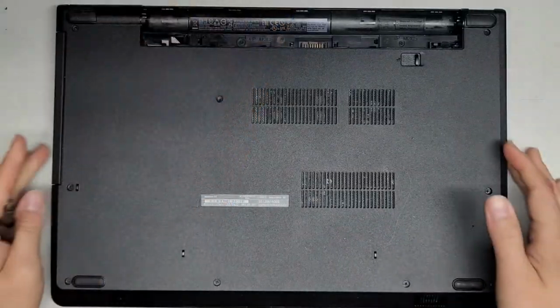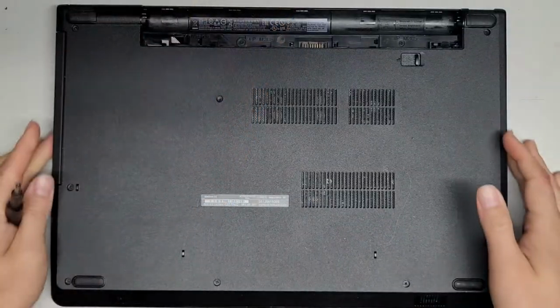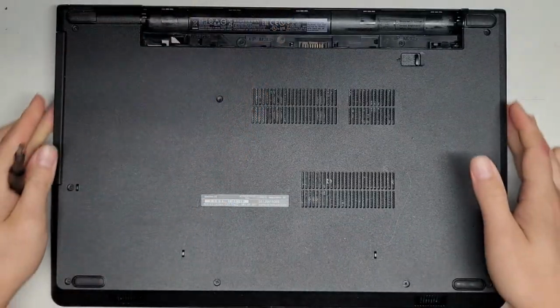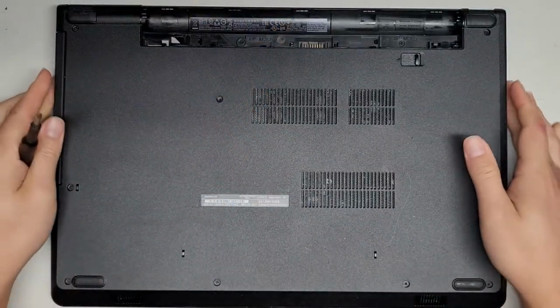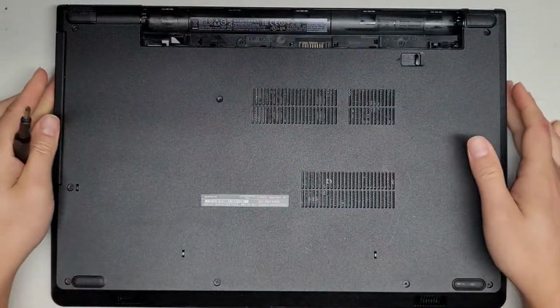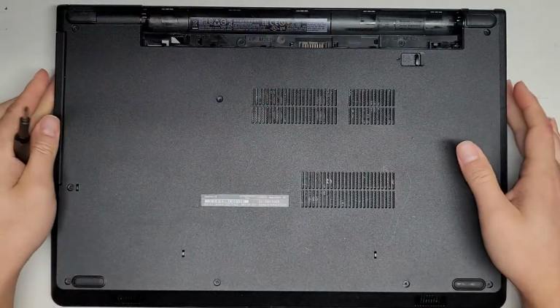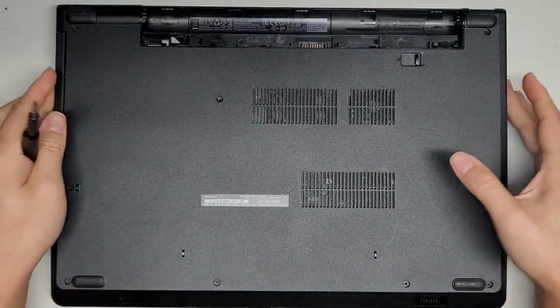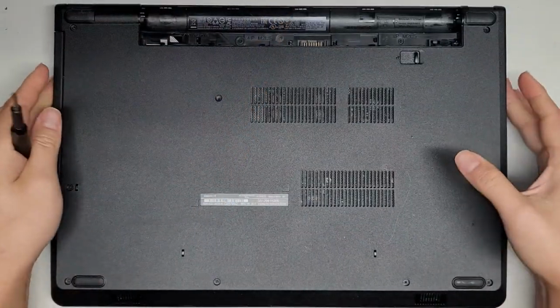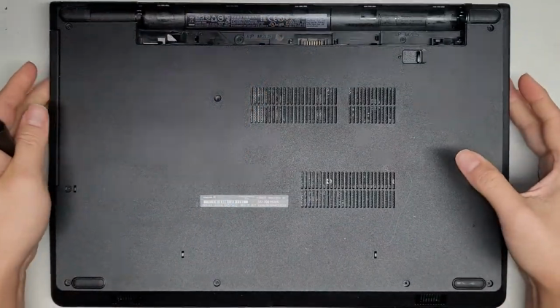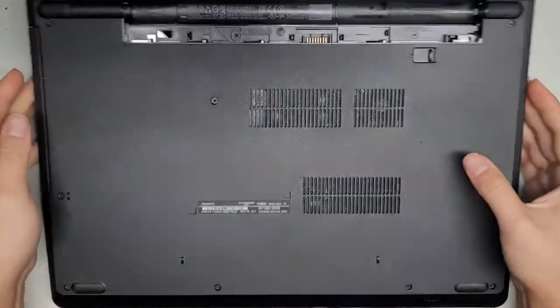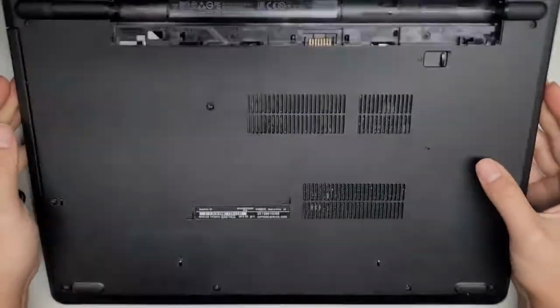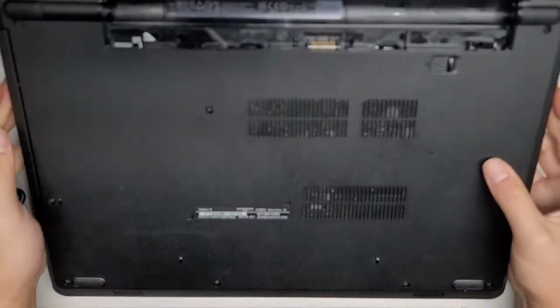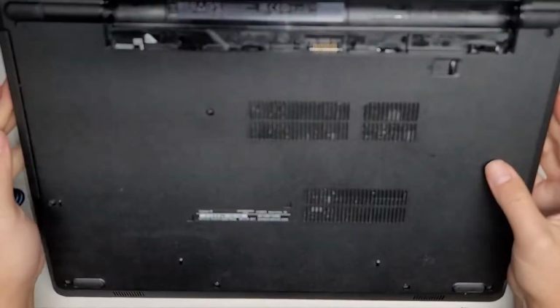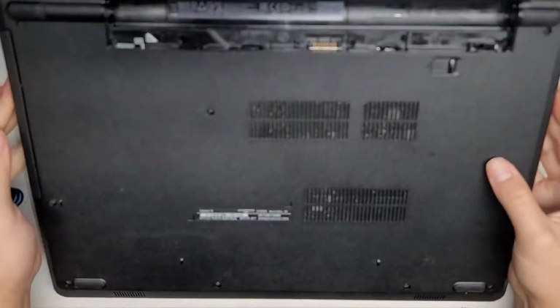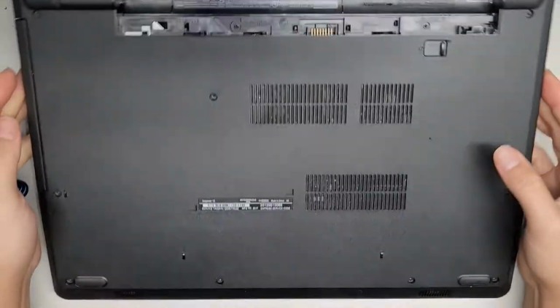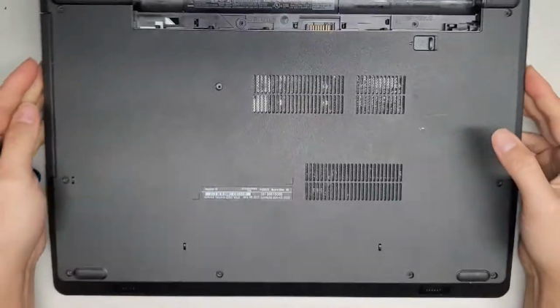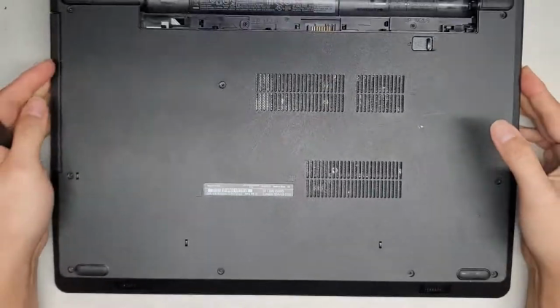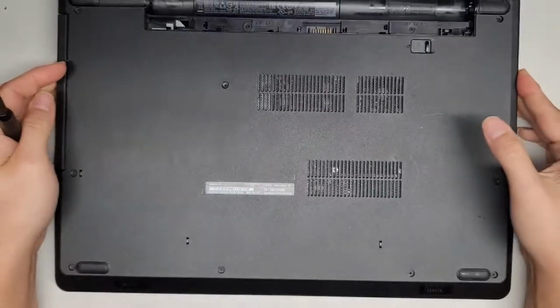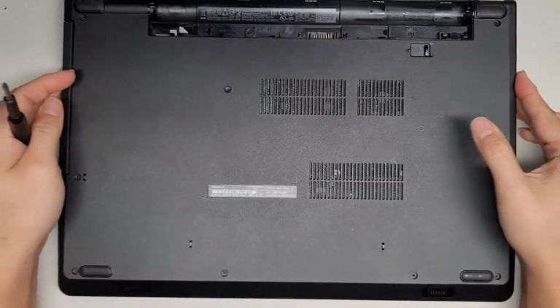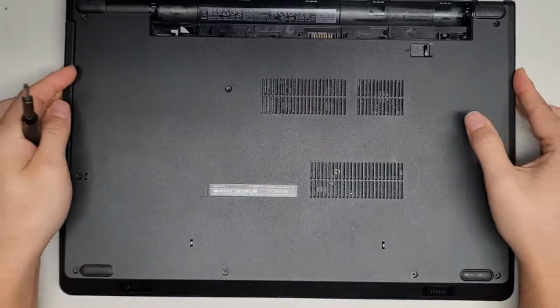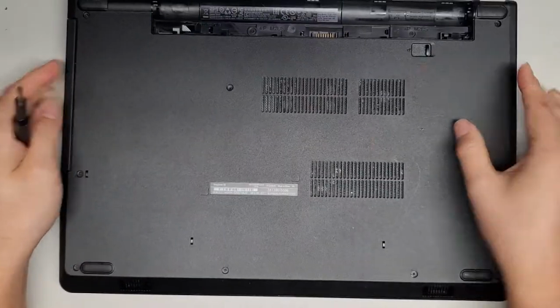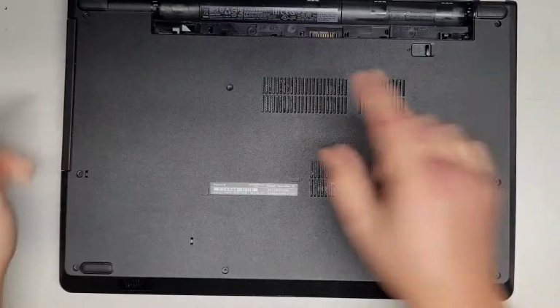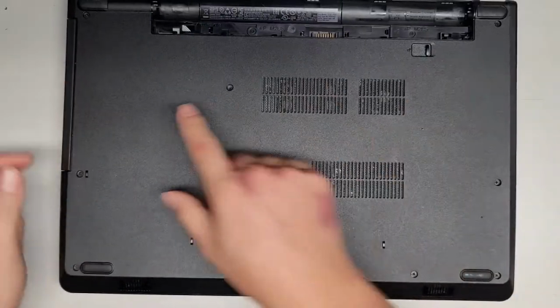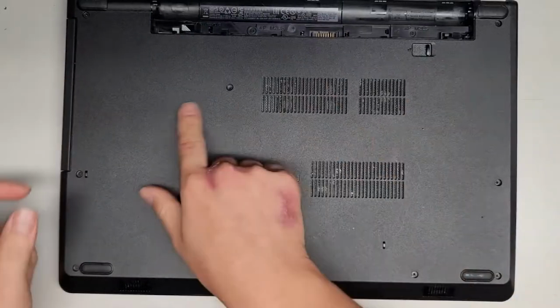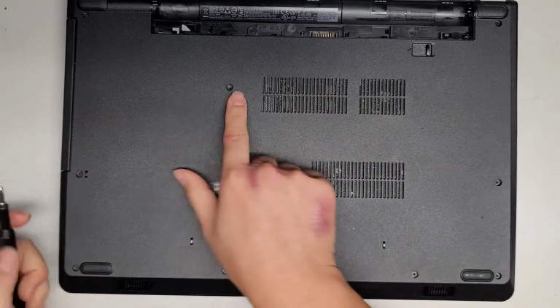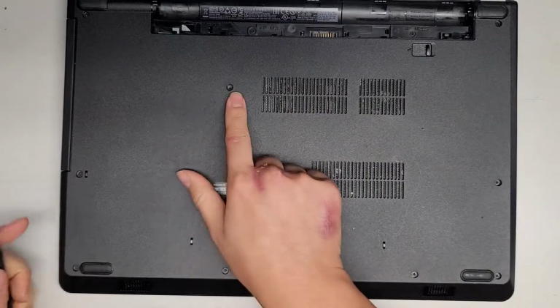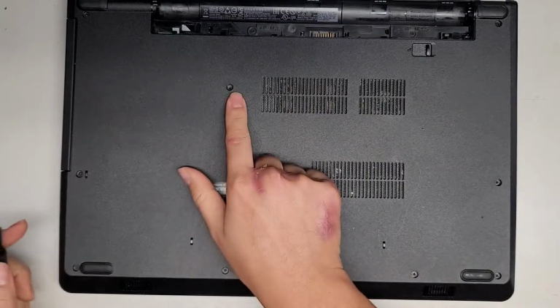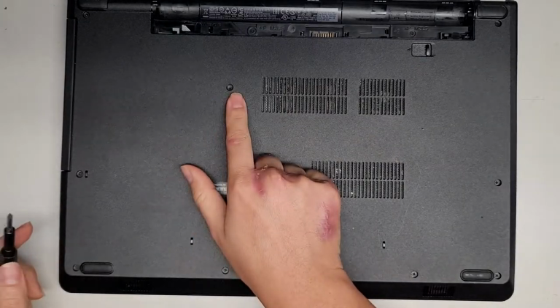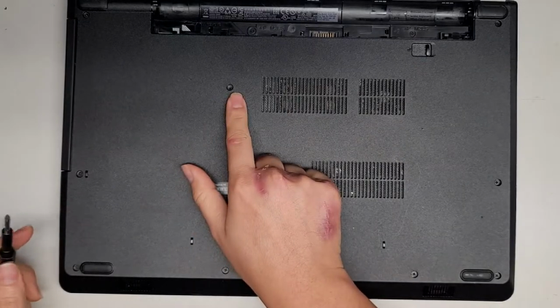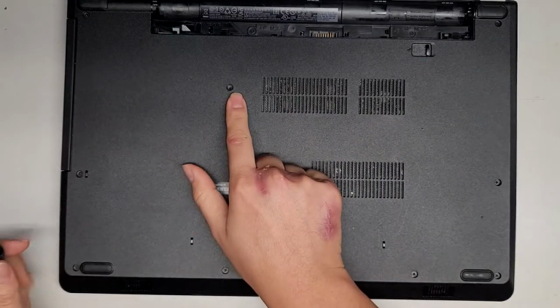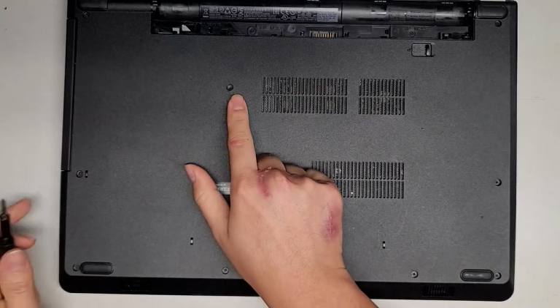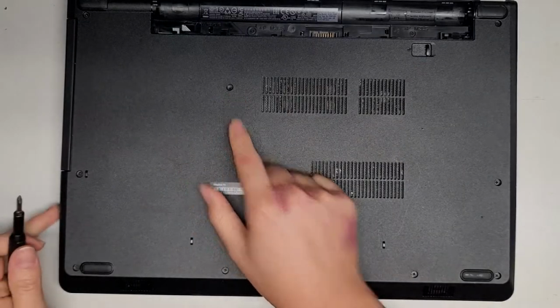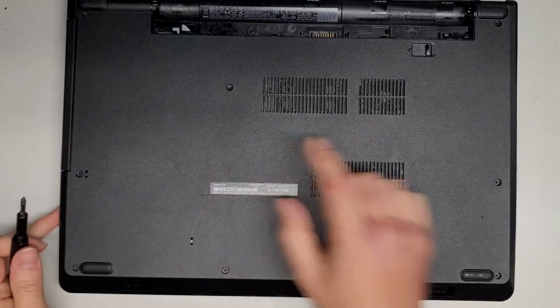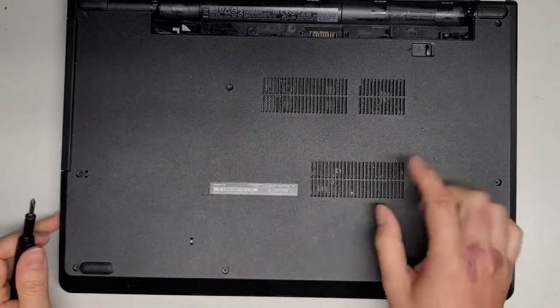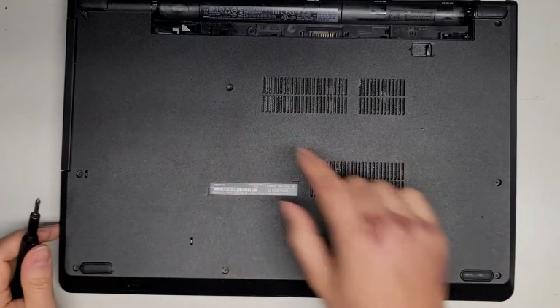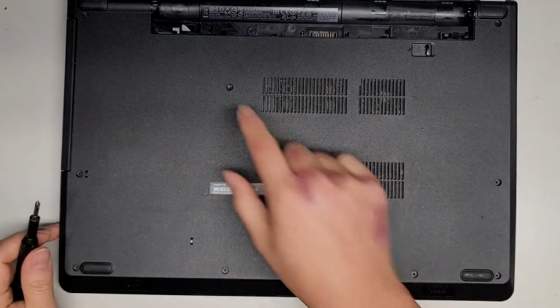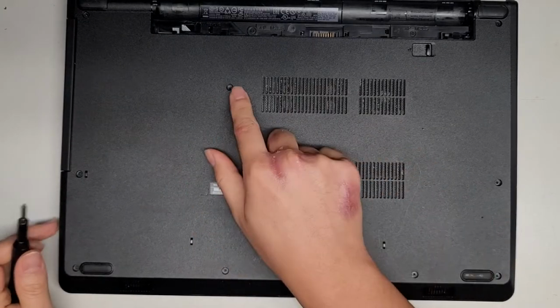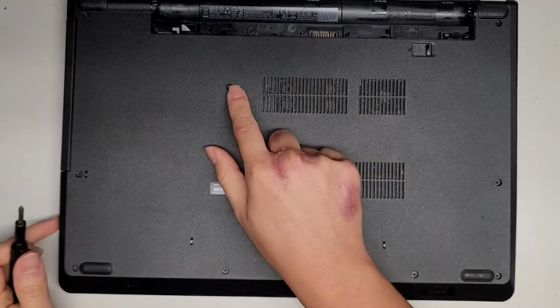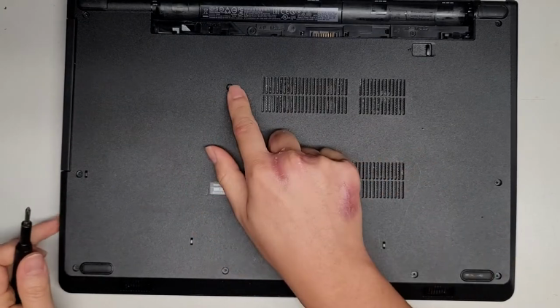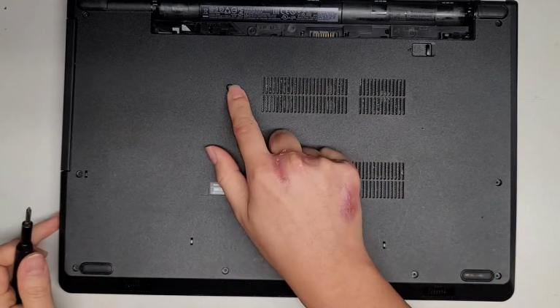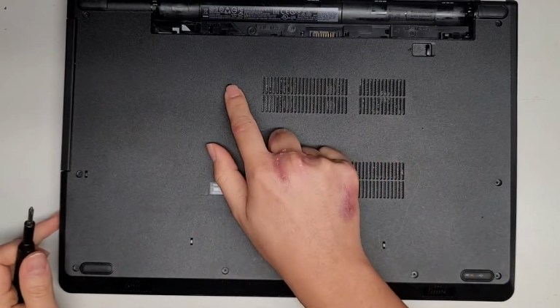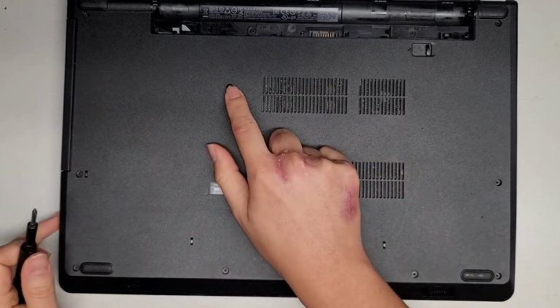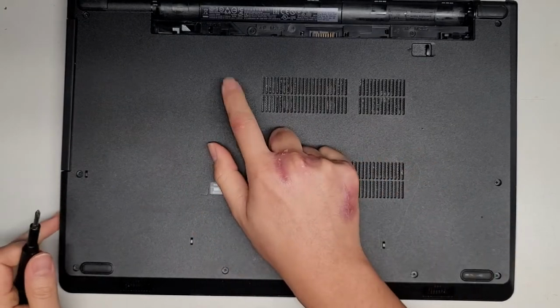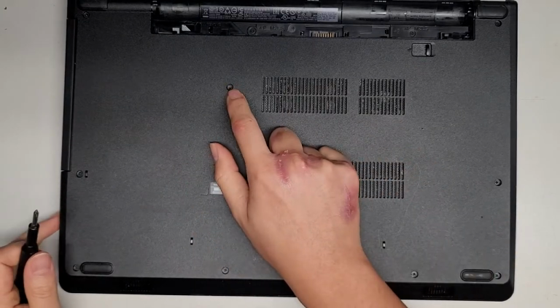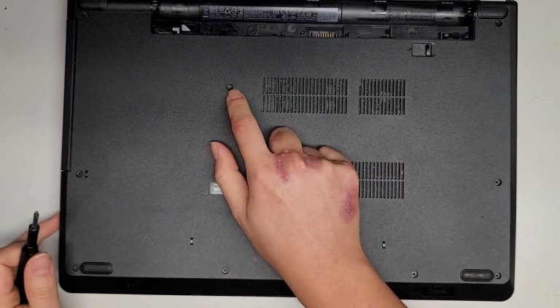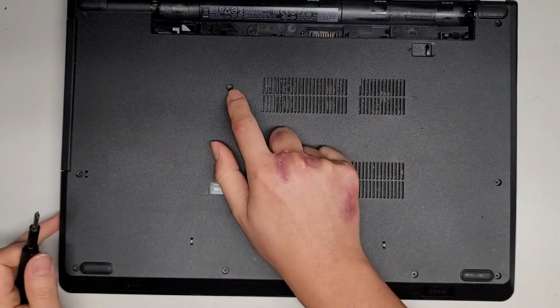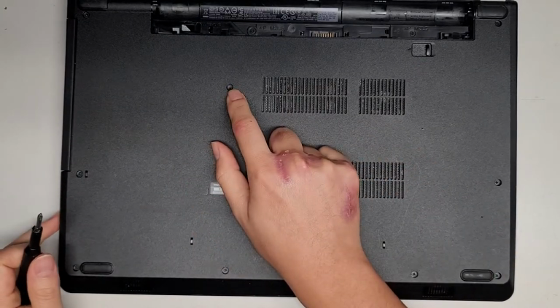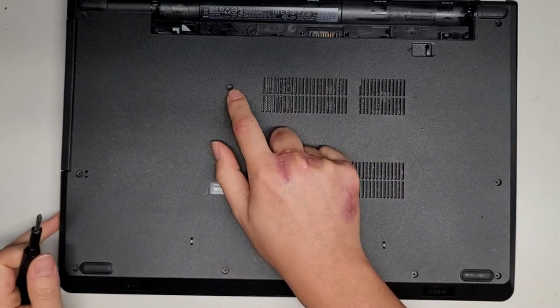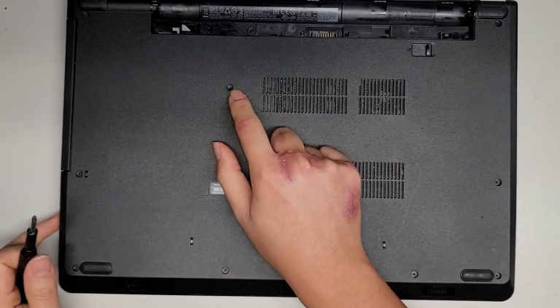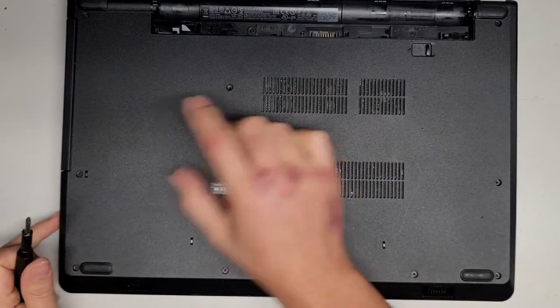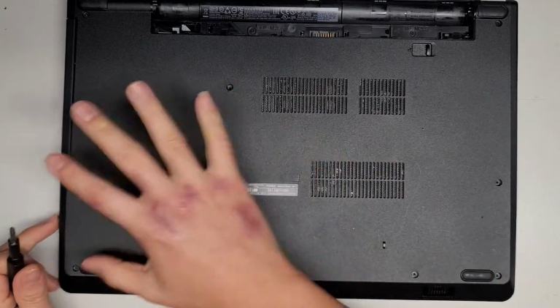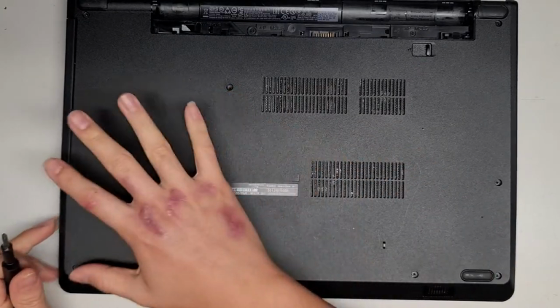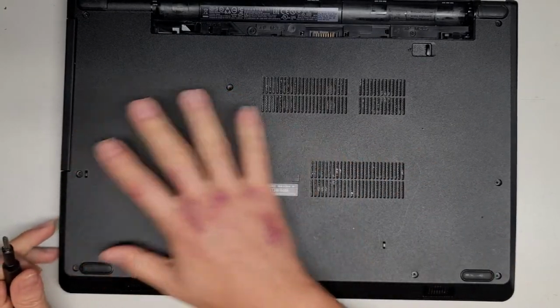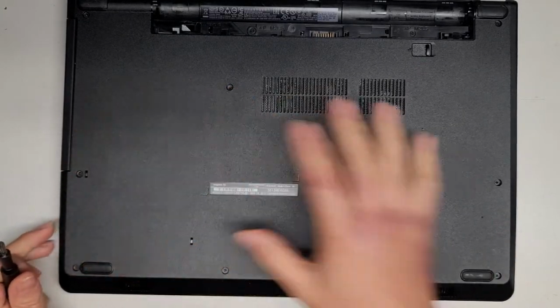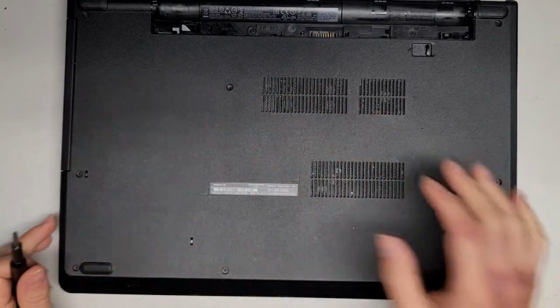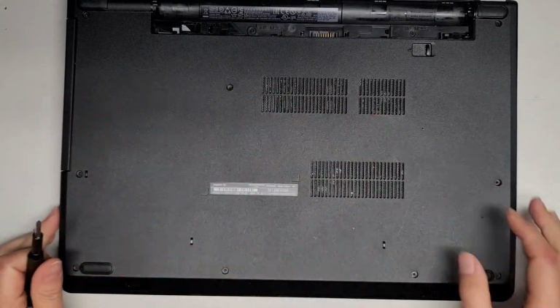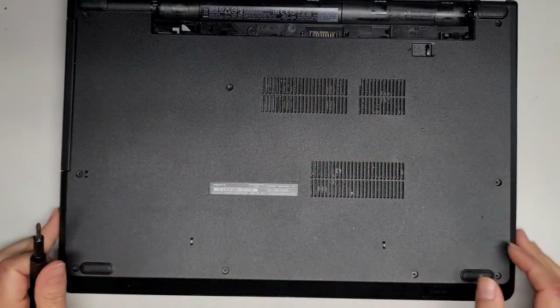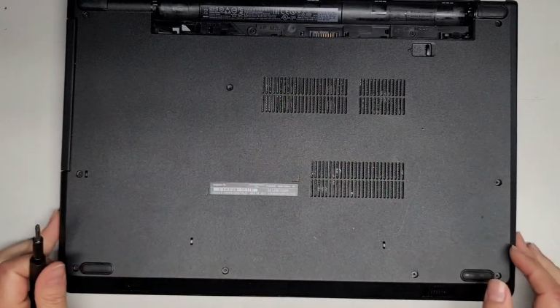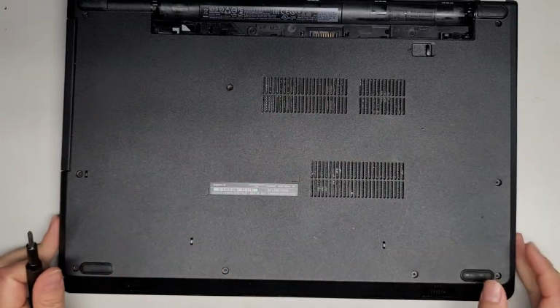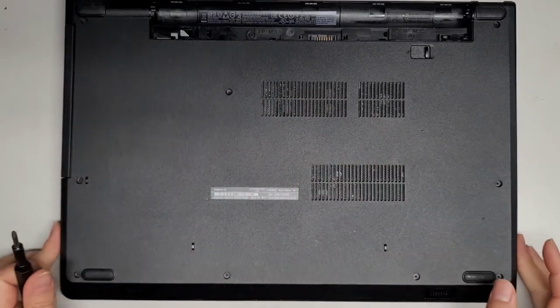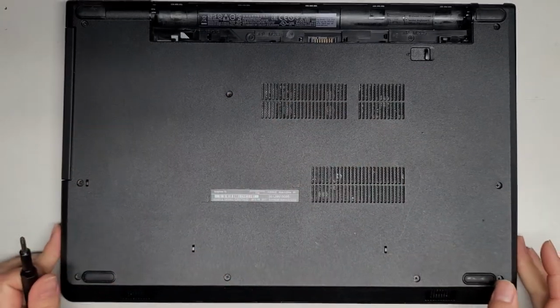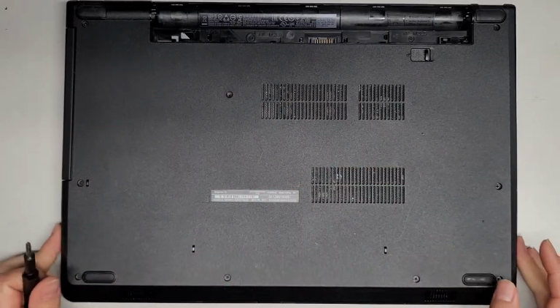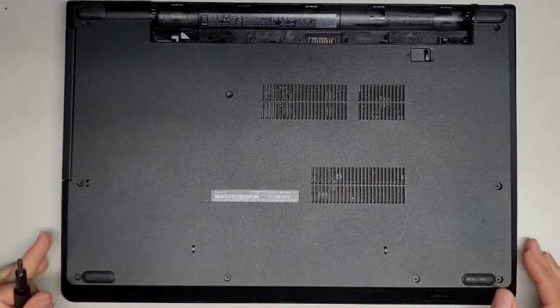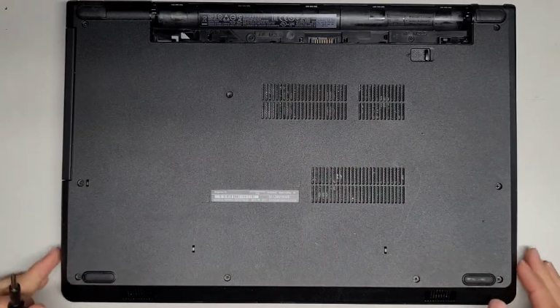Let's go ahead and start removing all the screws. If you're just removing the CD drive, you only need to remove this one screw, but we're going to be taking everything apart.